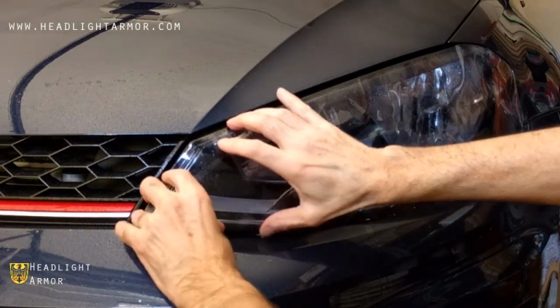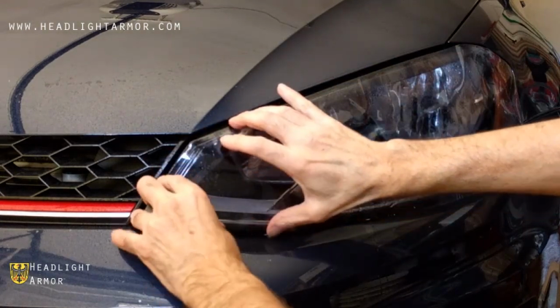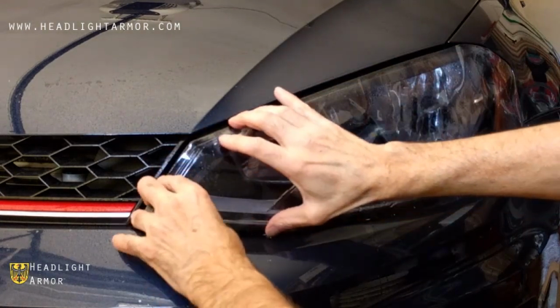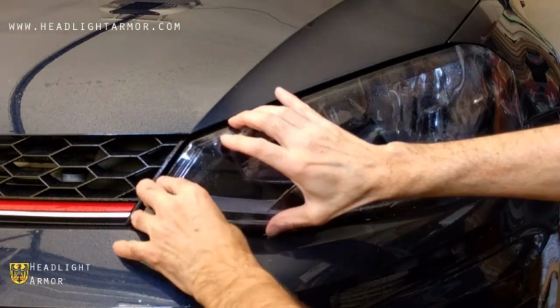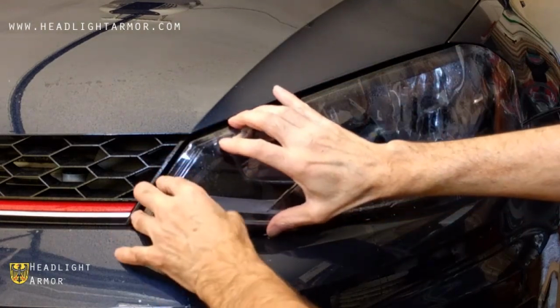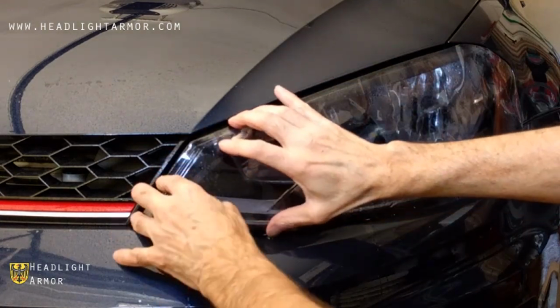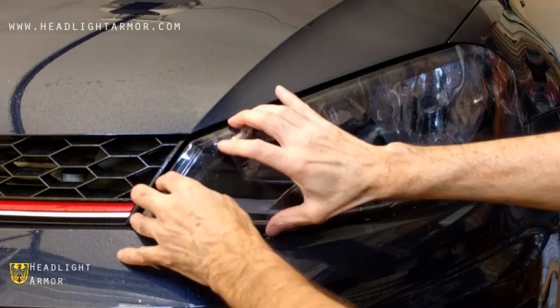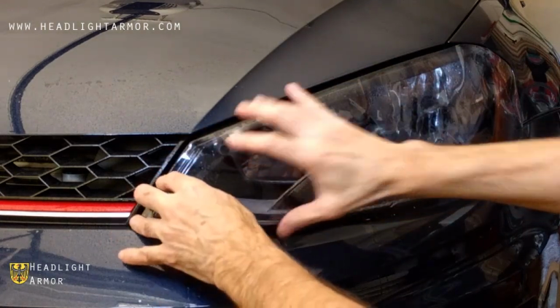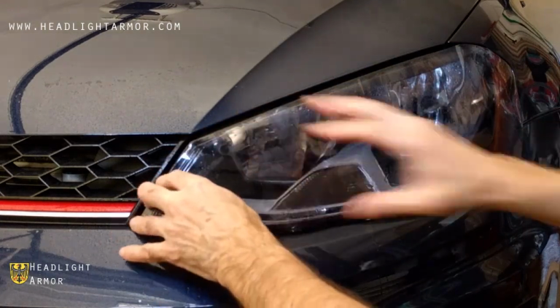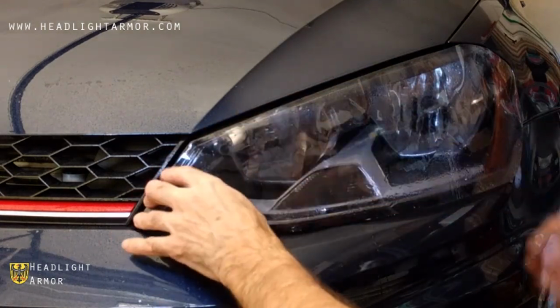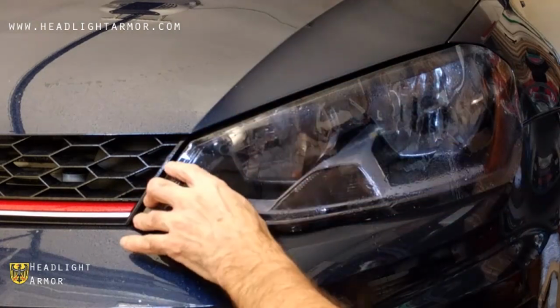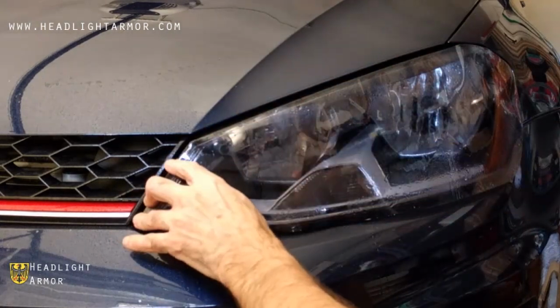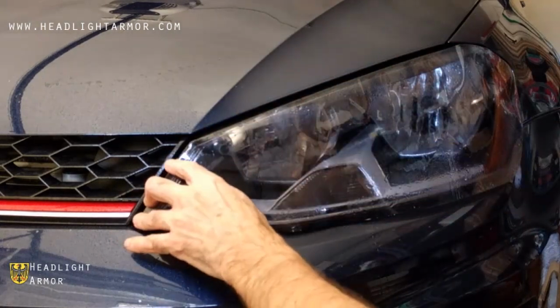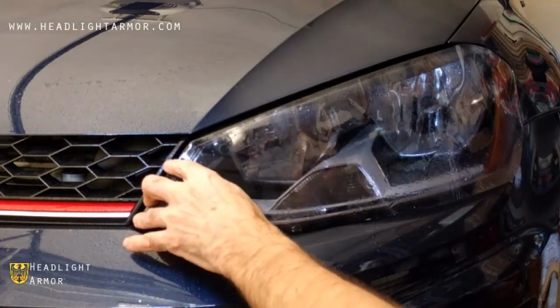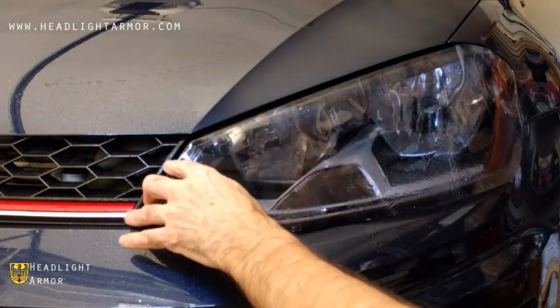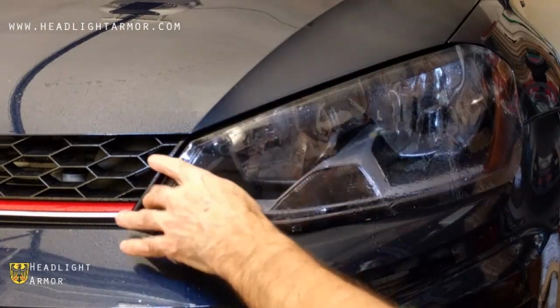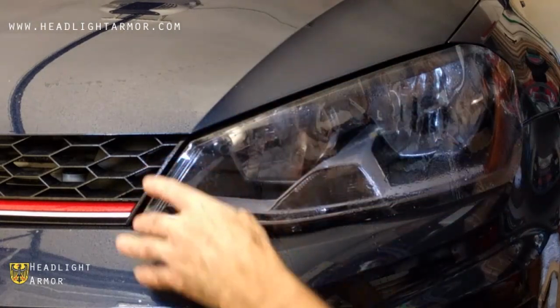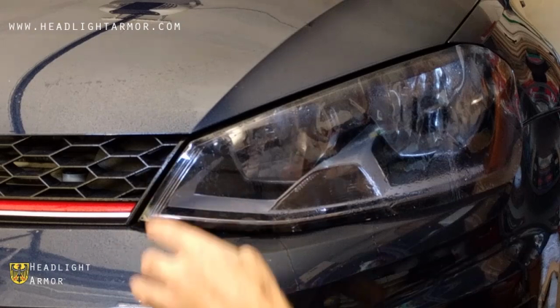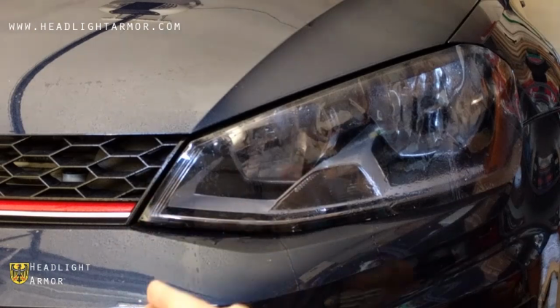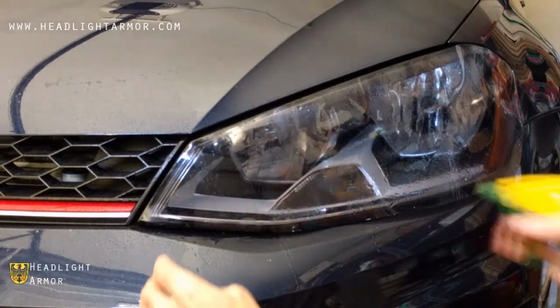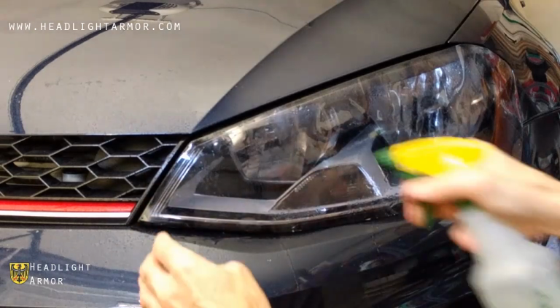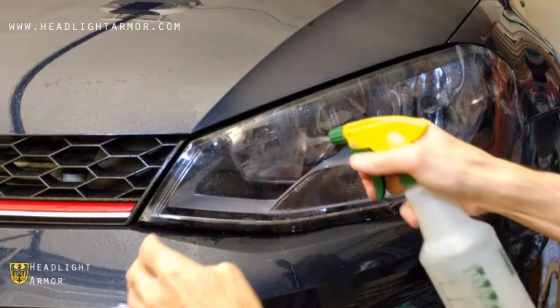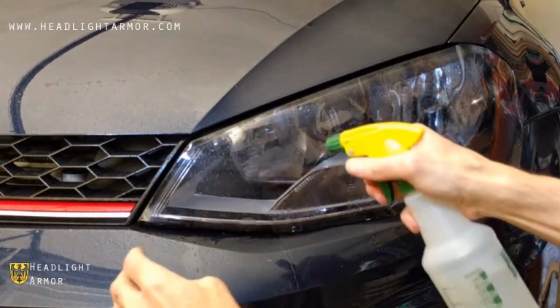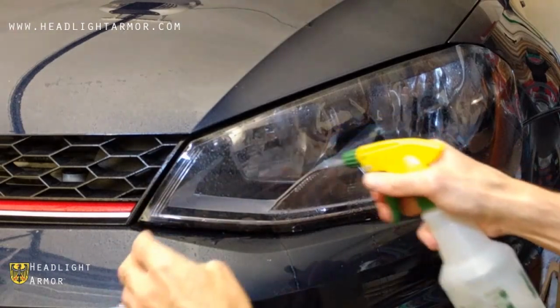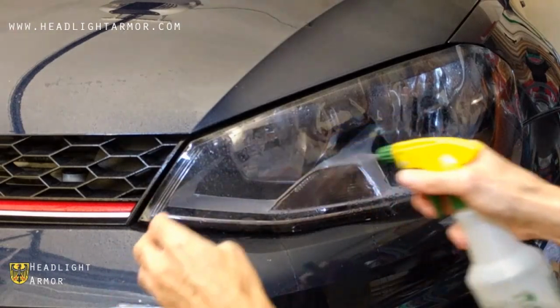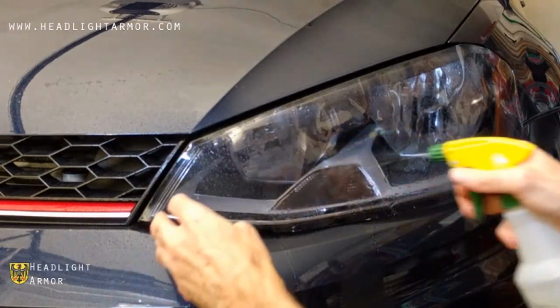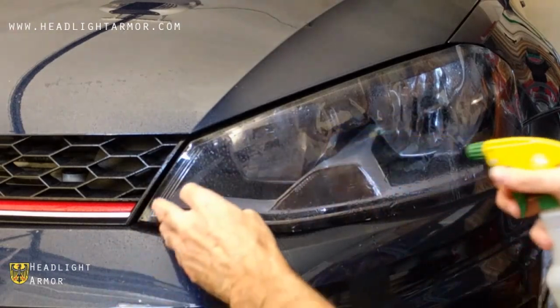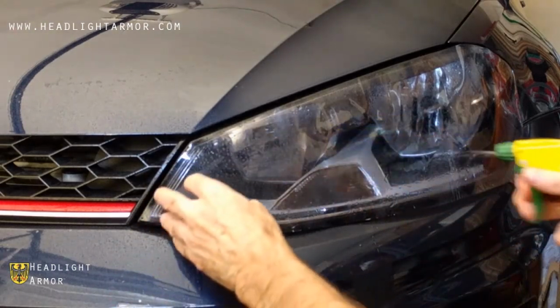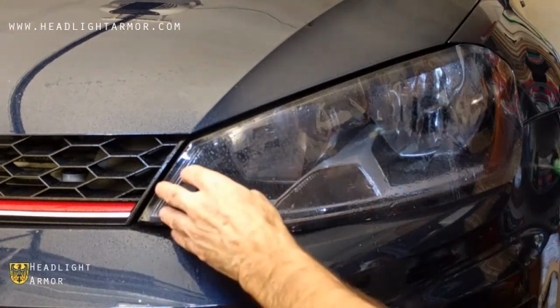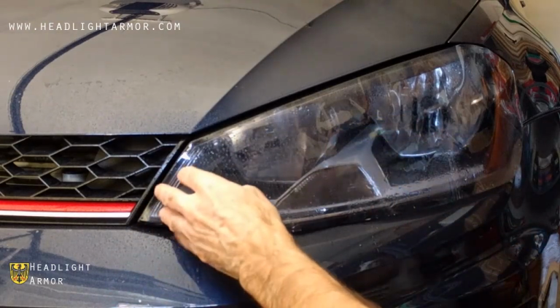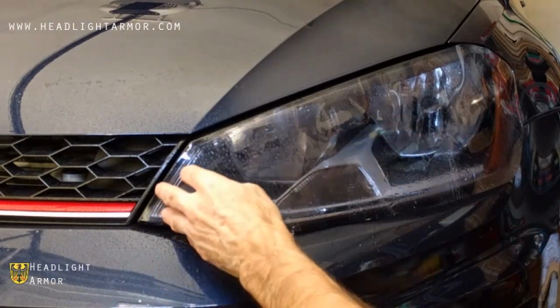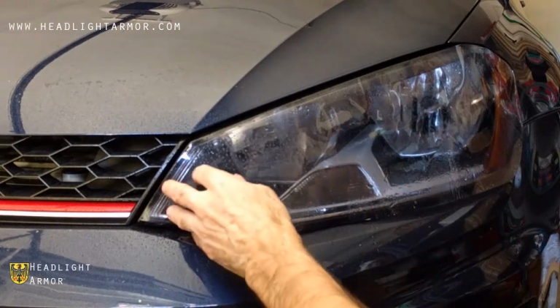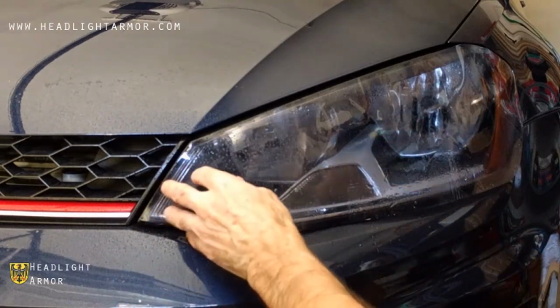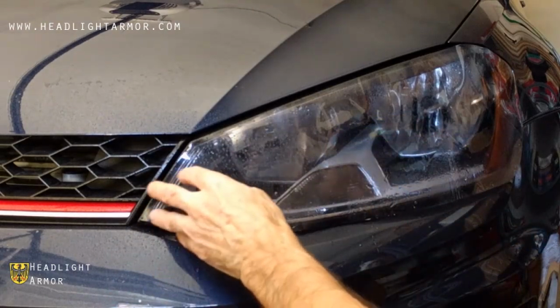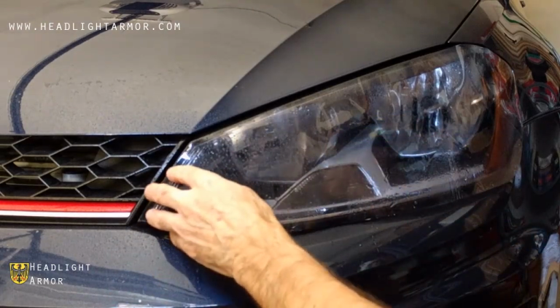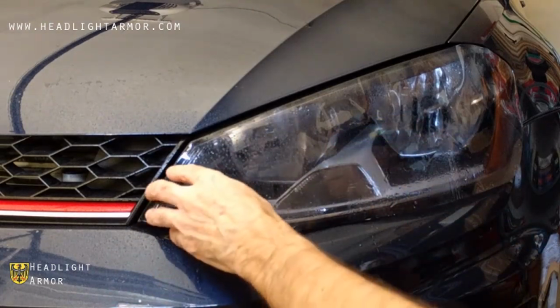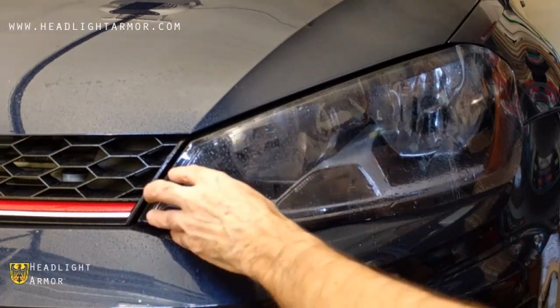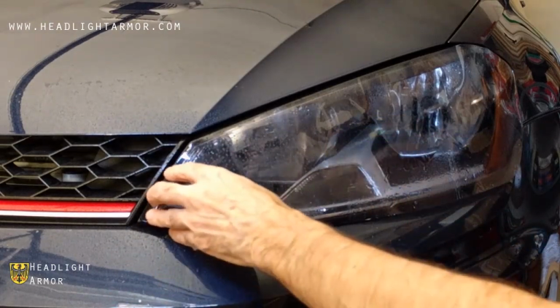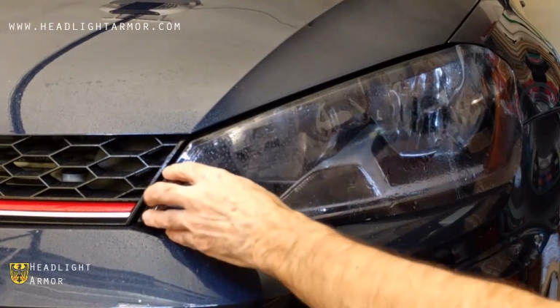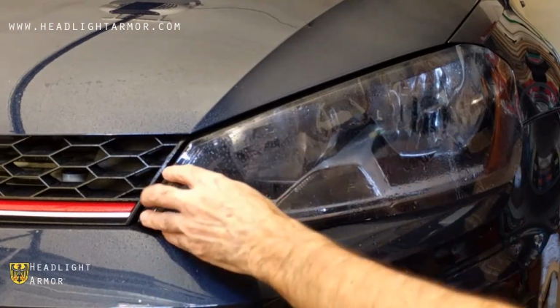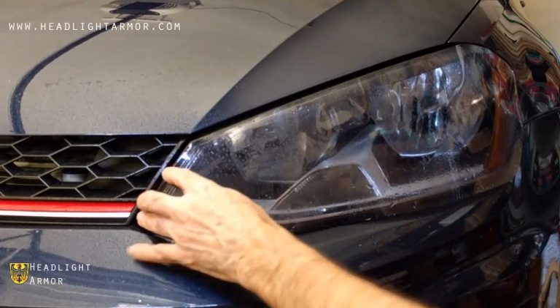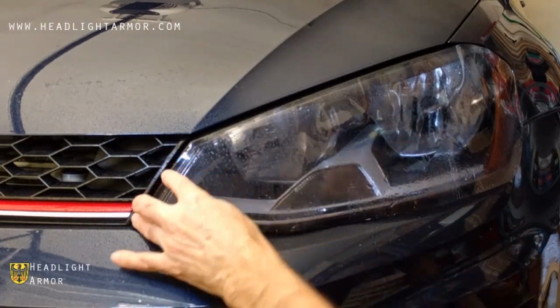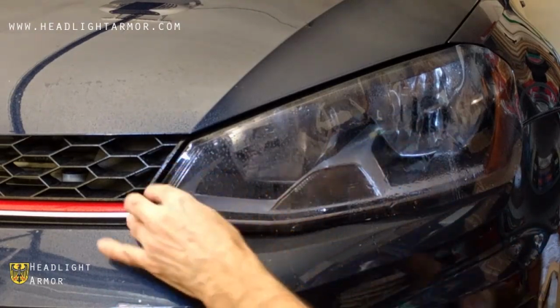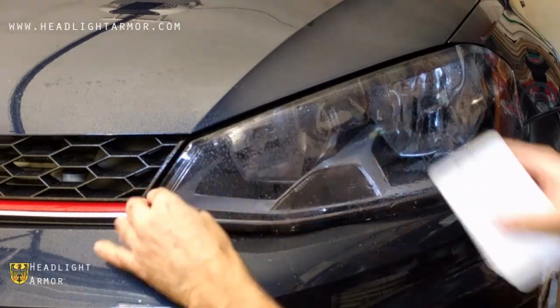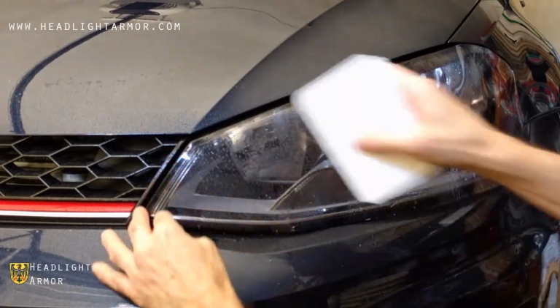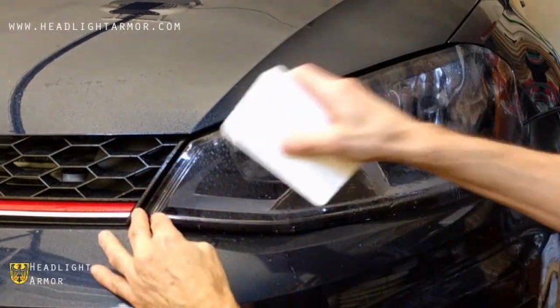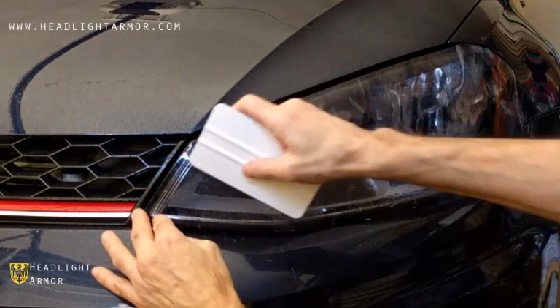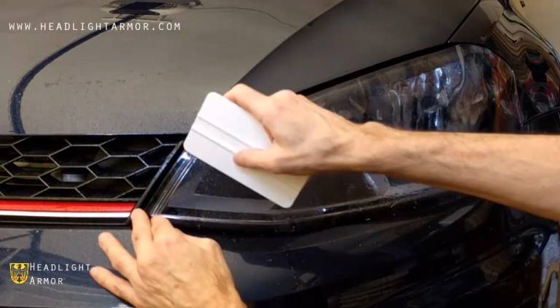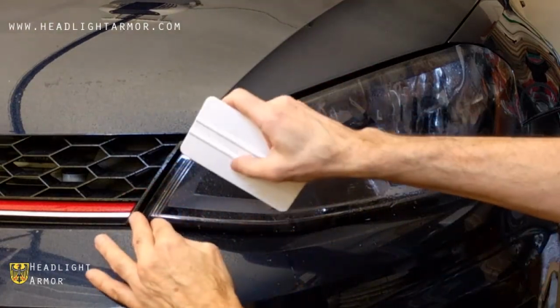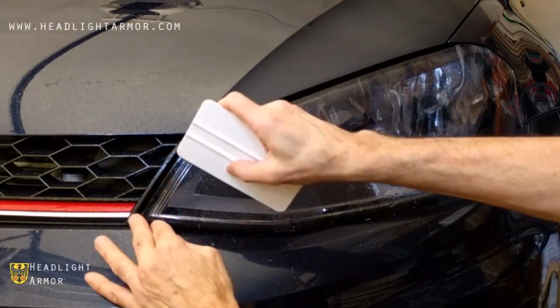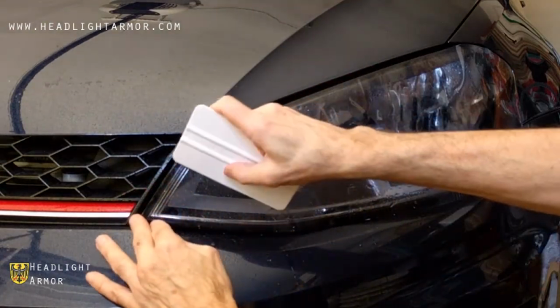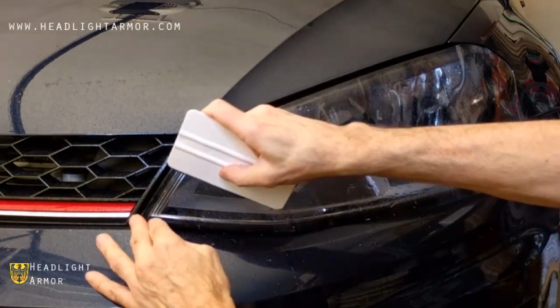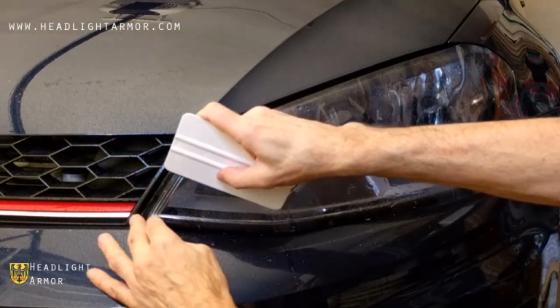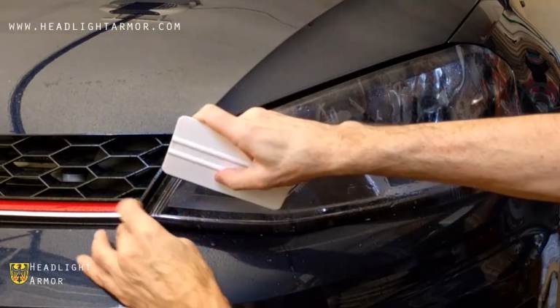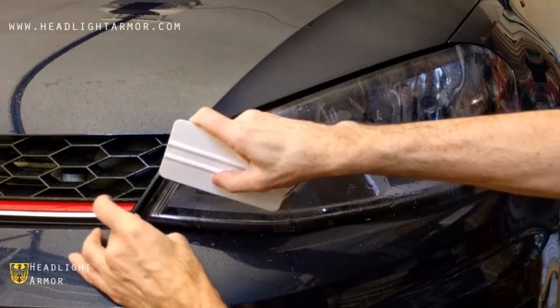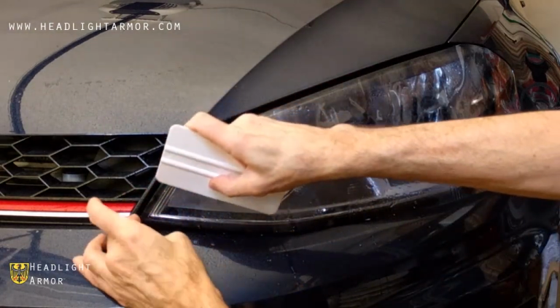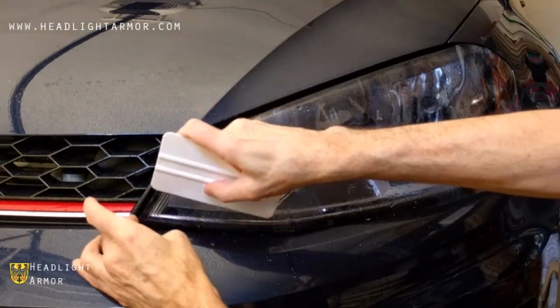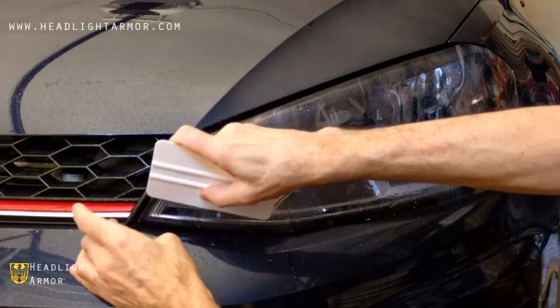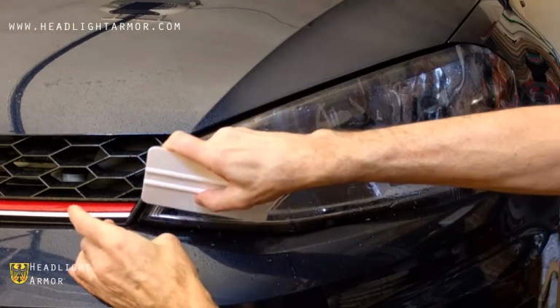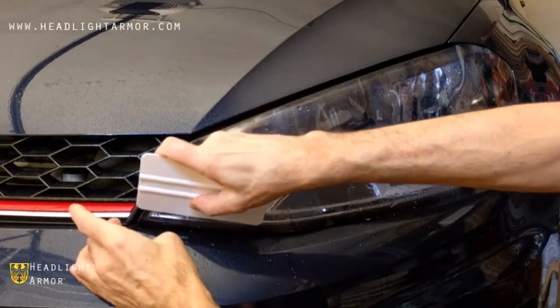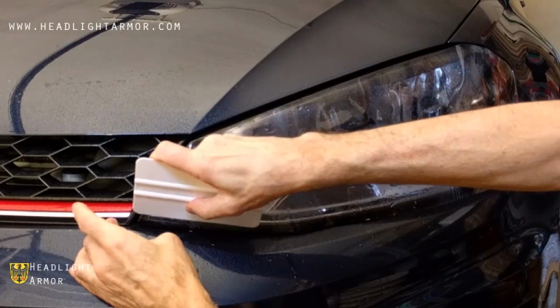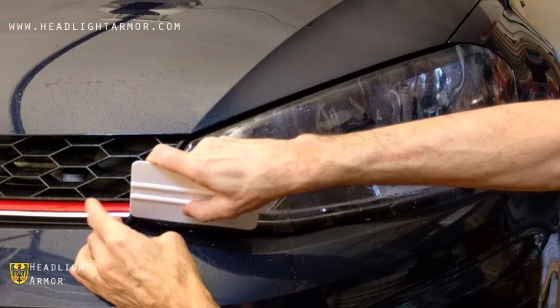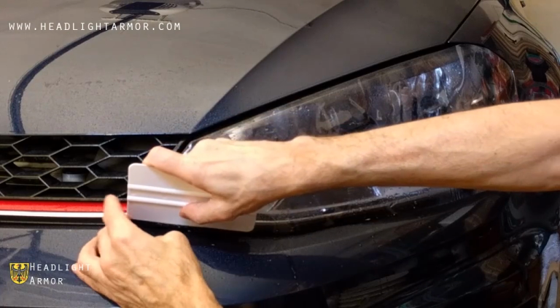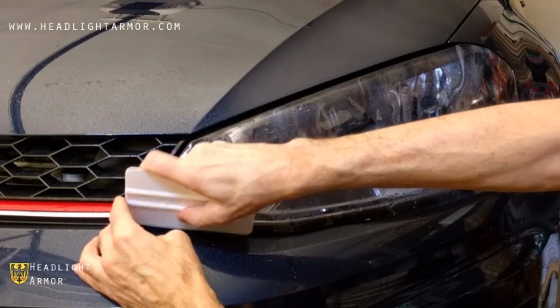Once you're happy with the alignment, mist down the surface of the lens with water and squeegee the inner corner as shown.